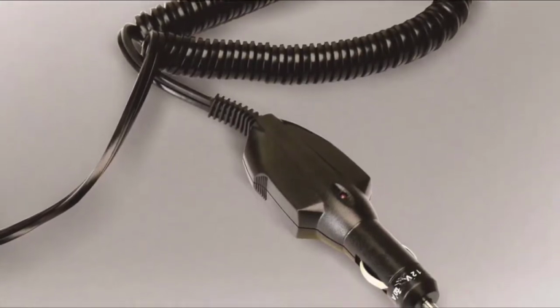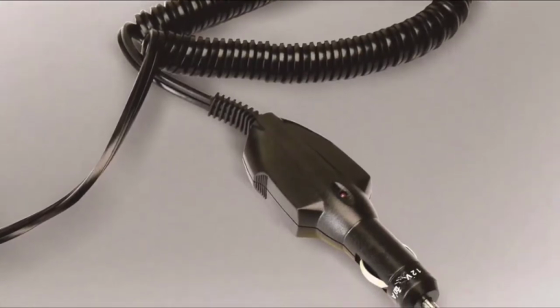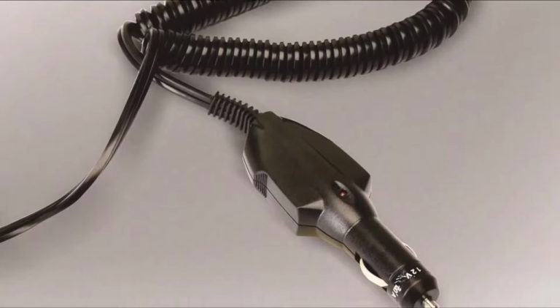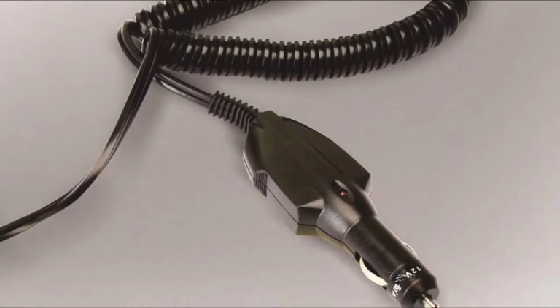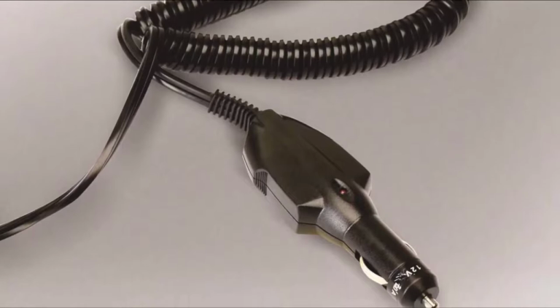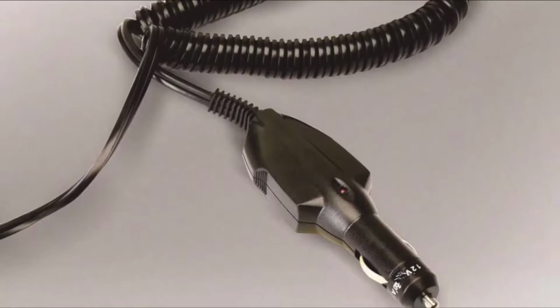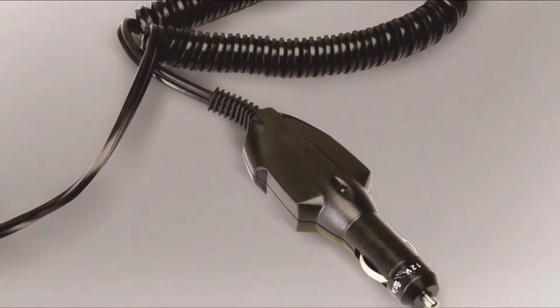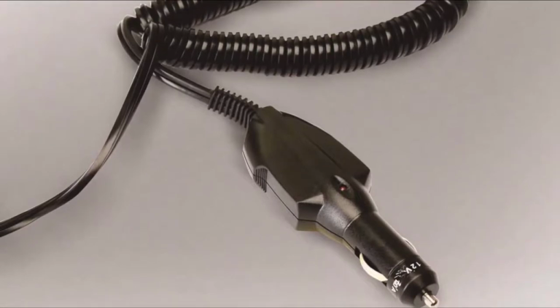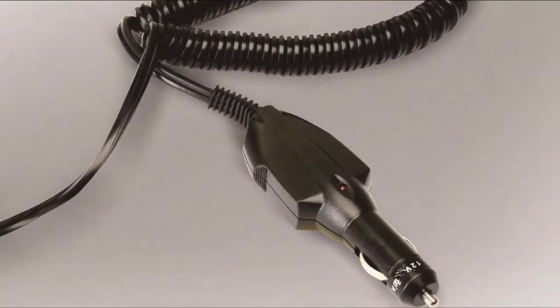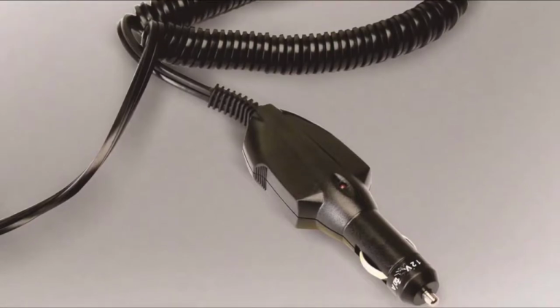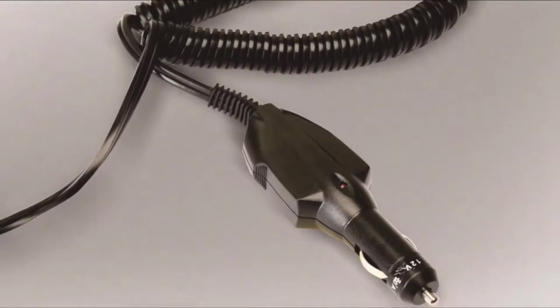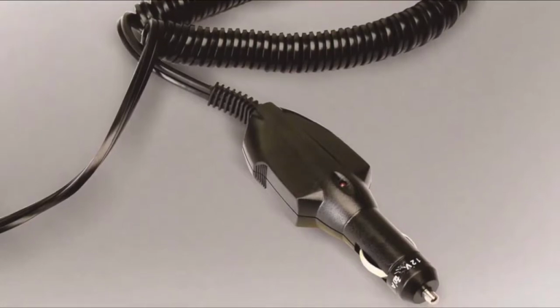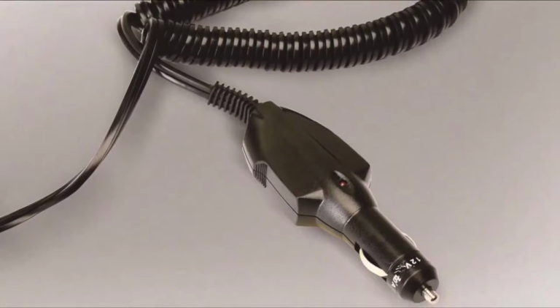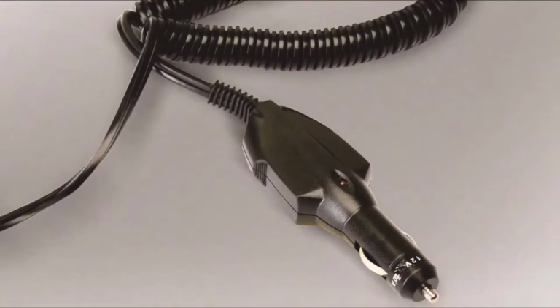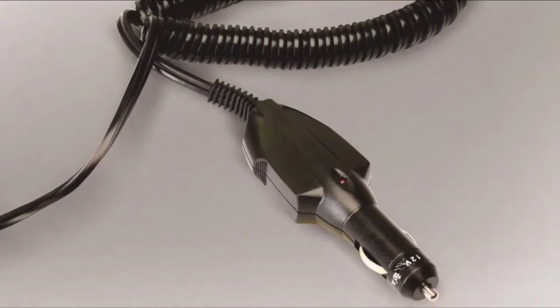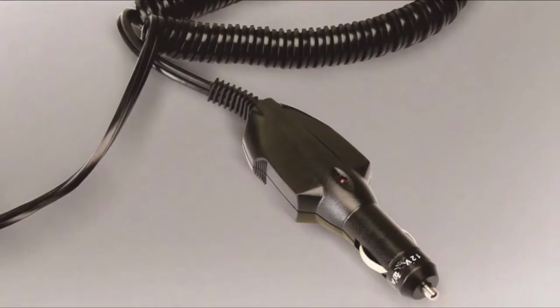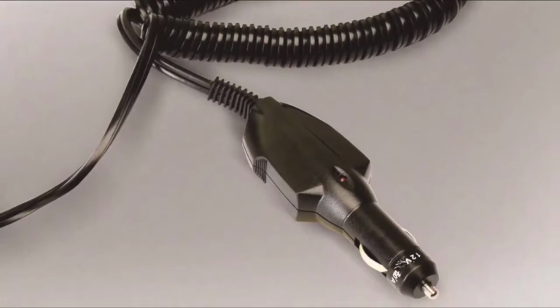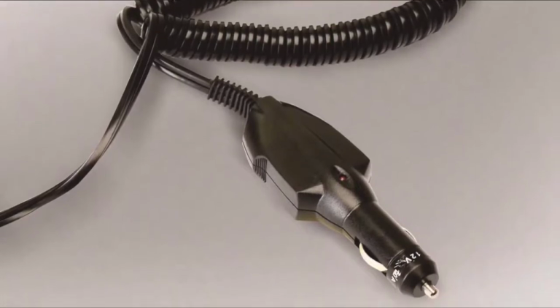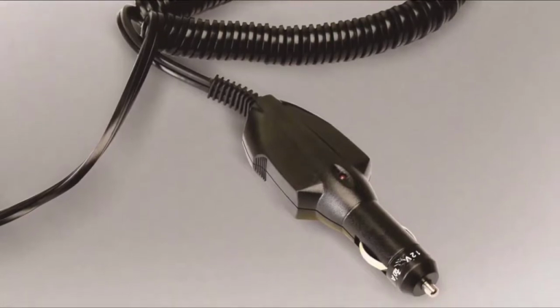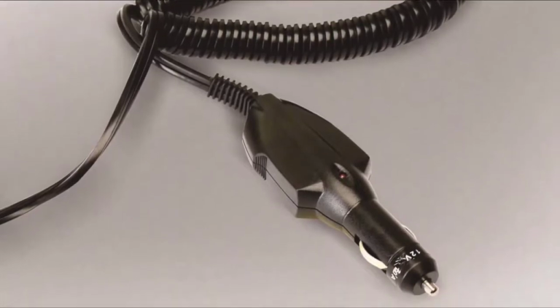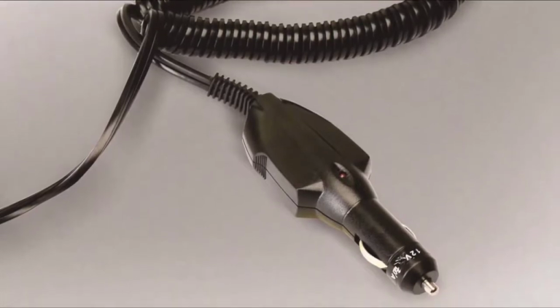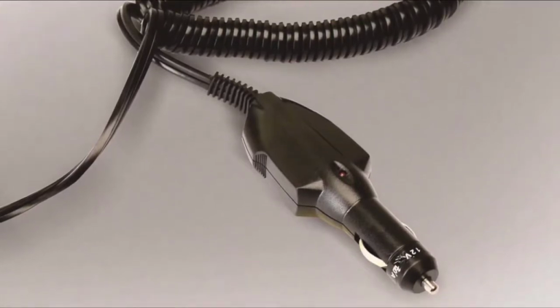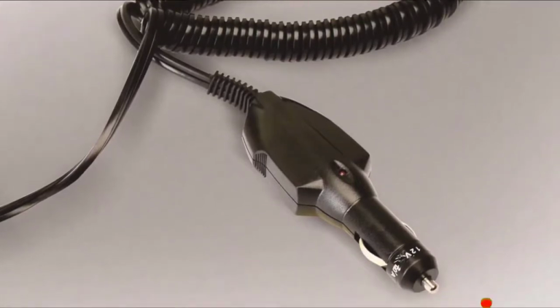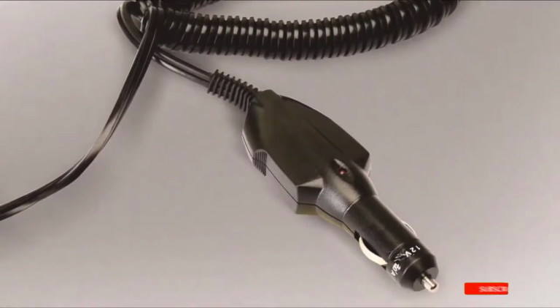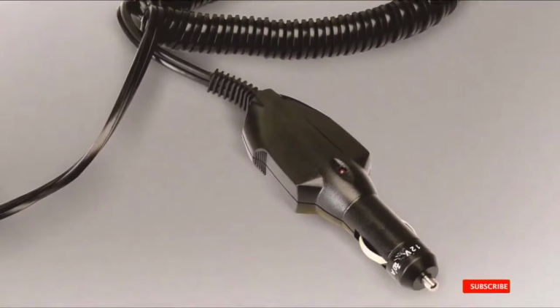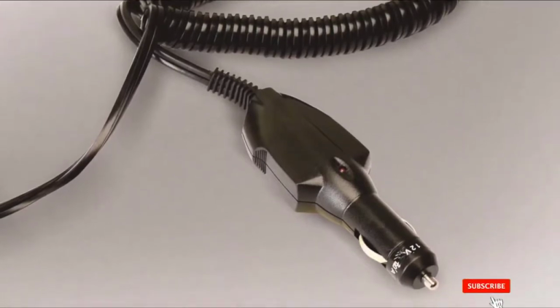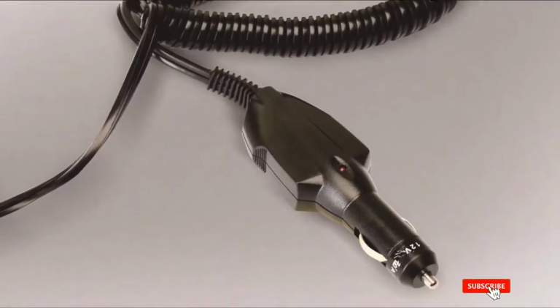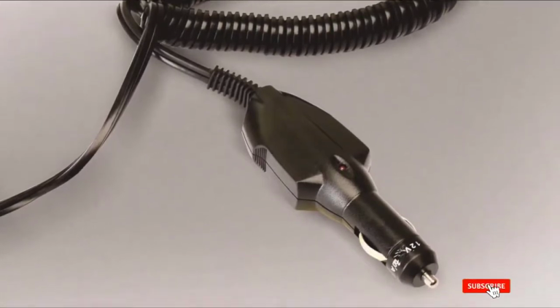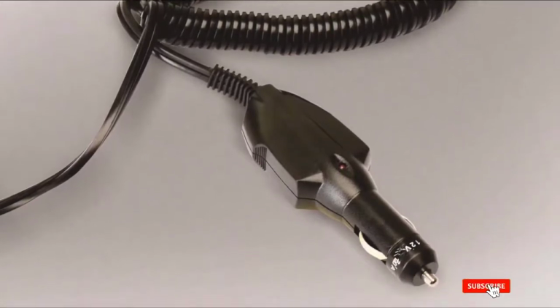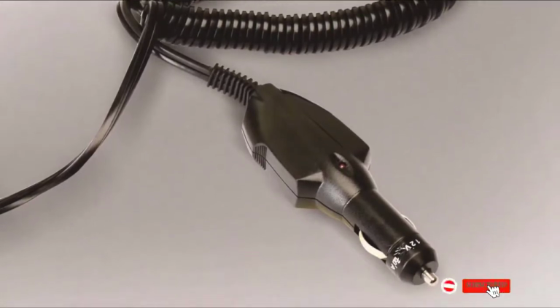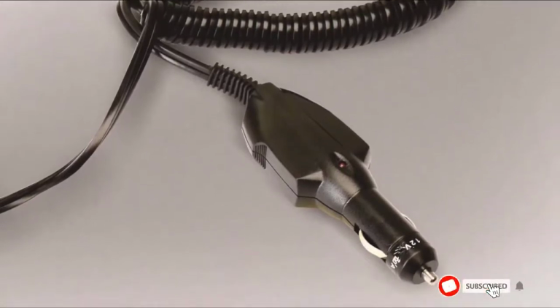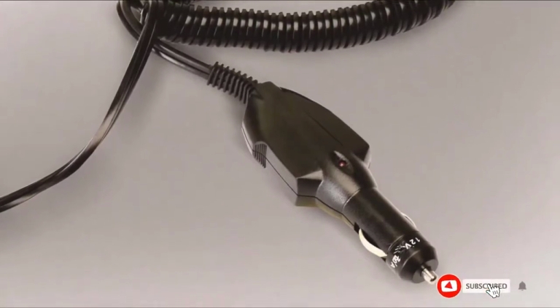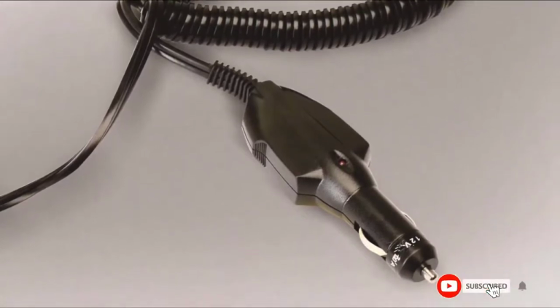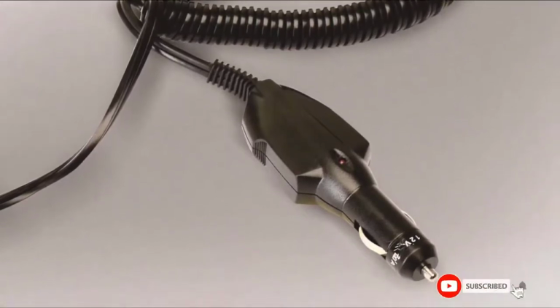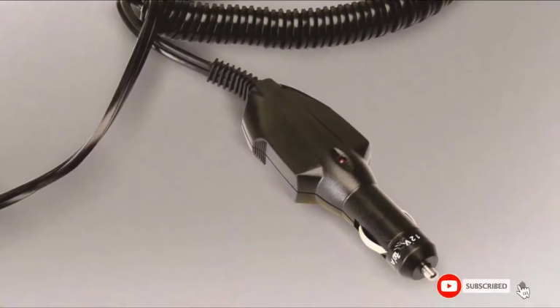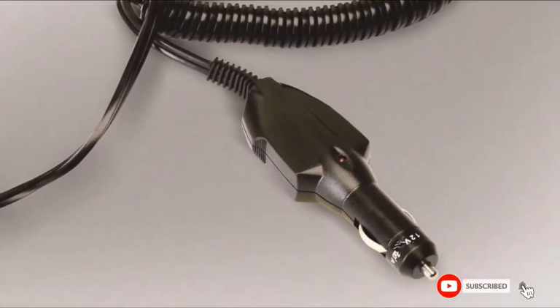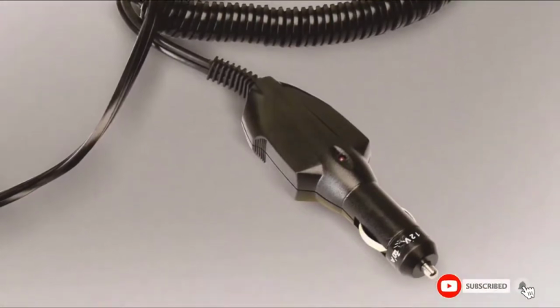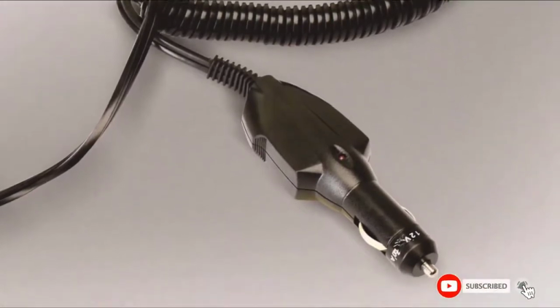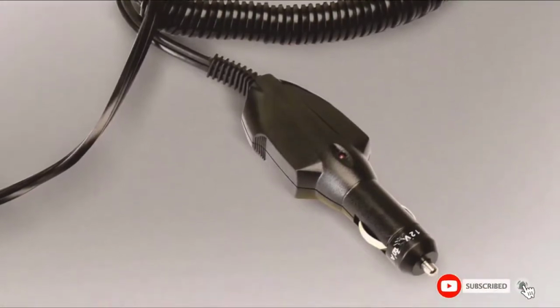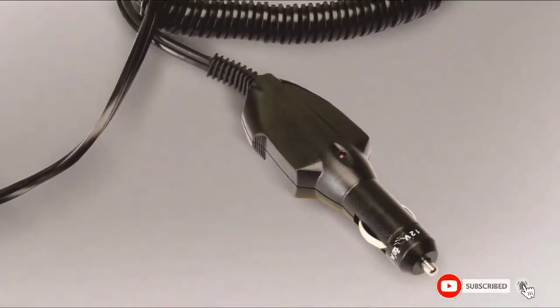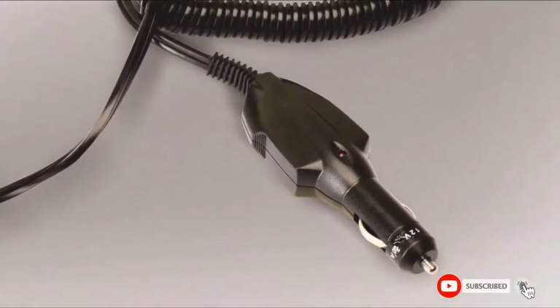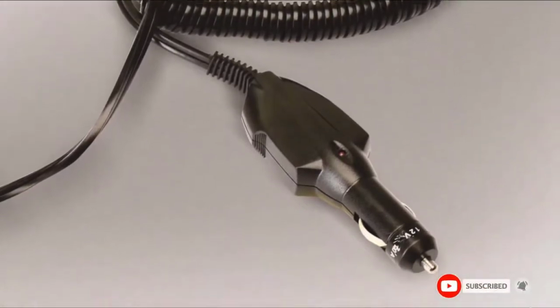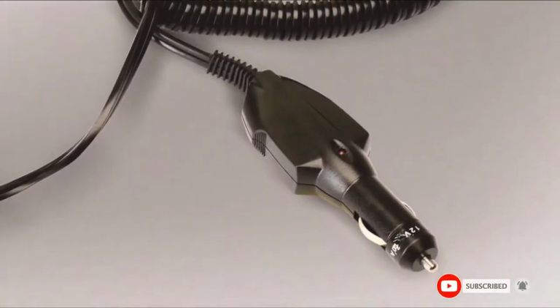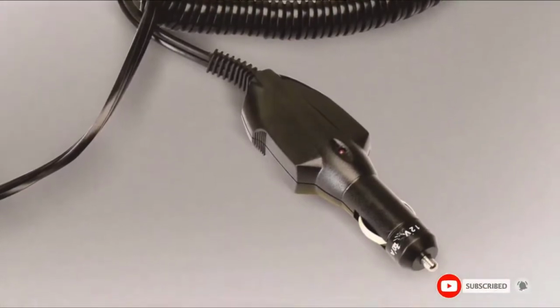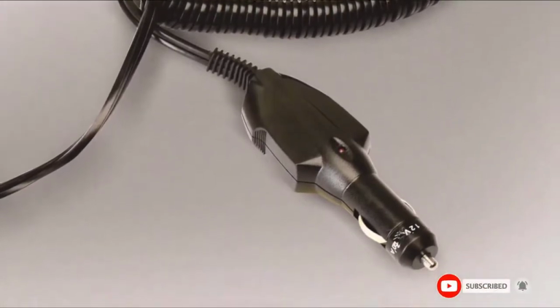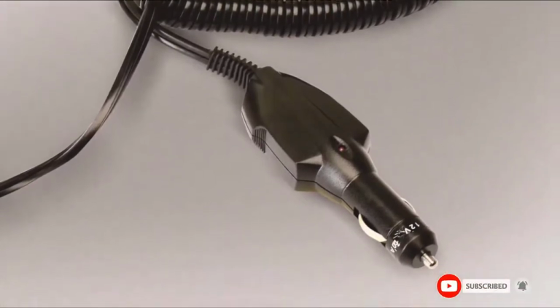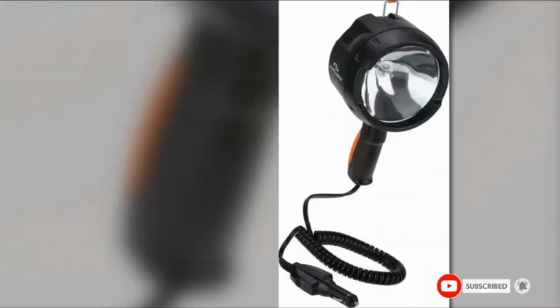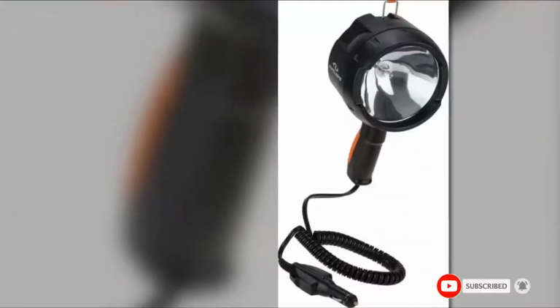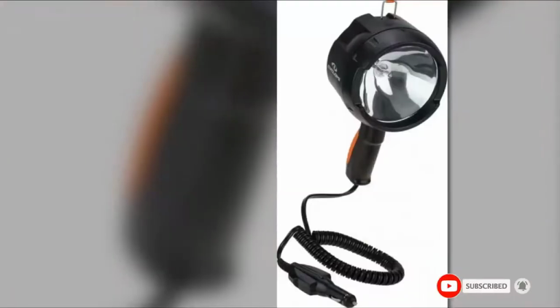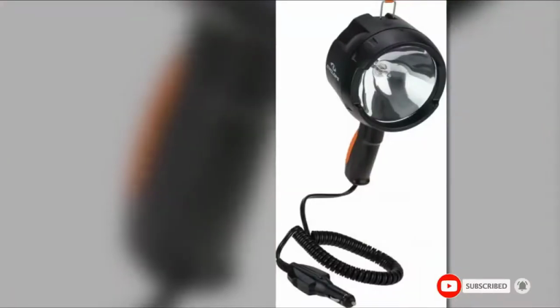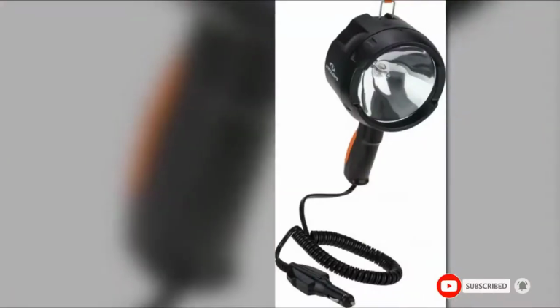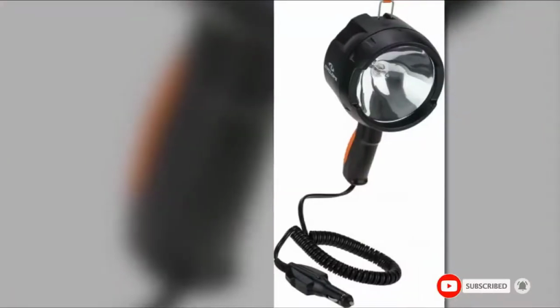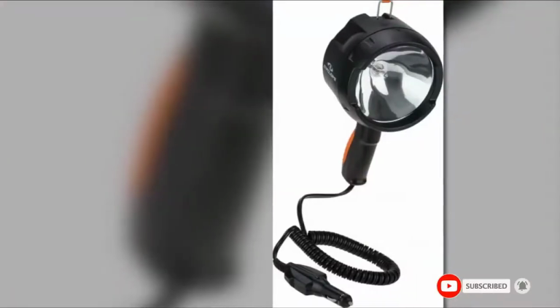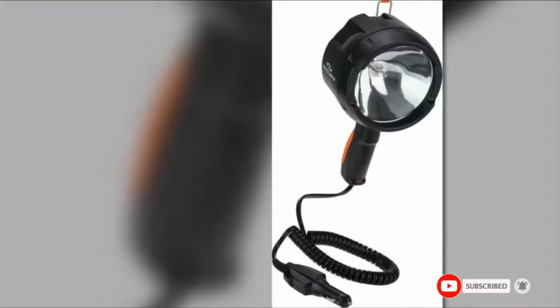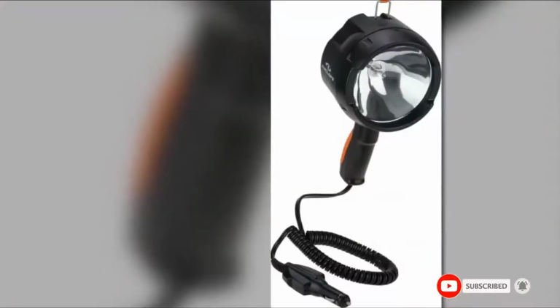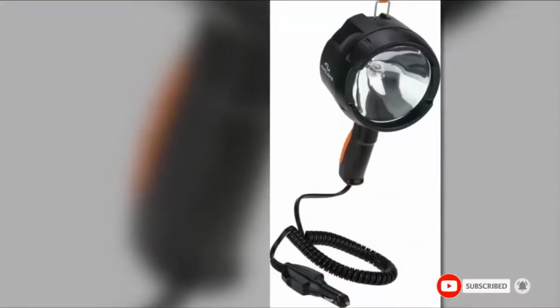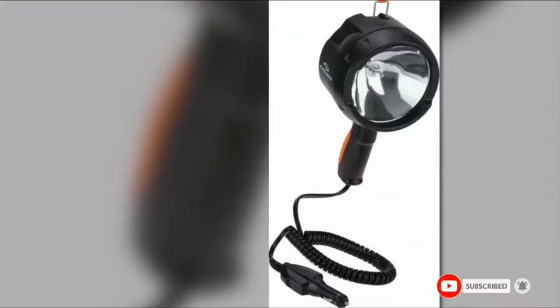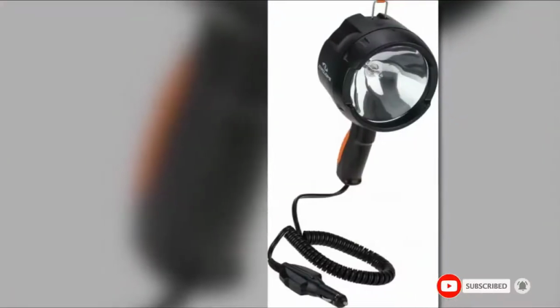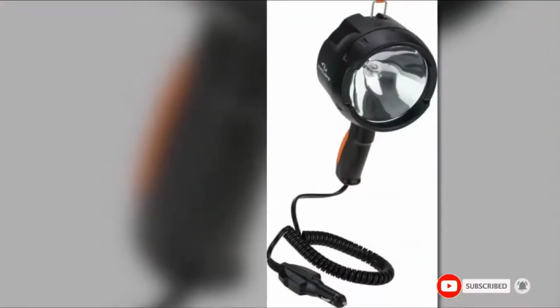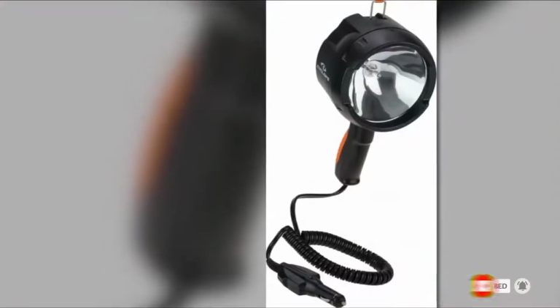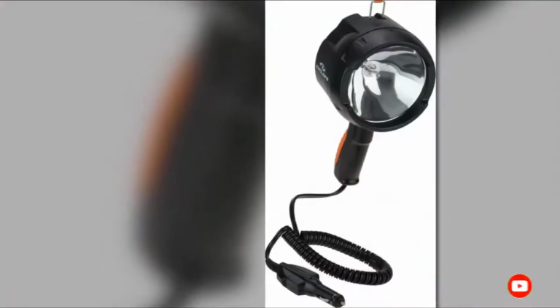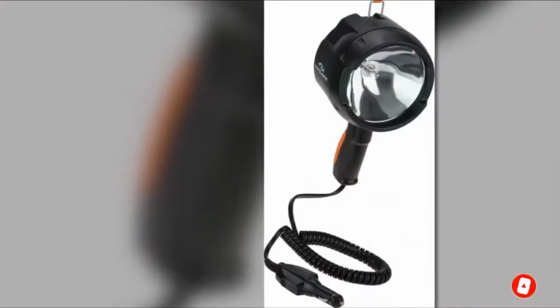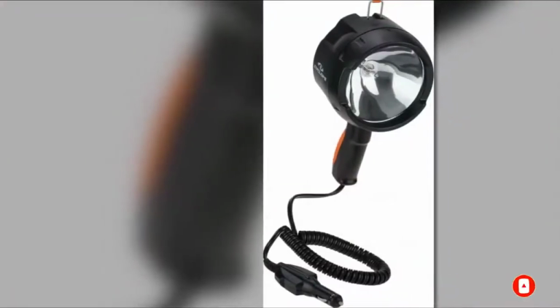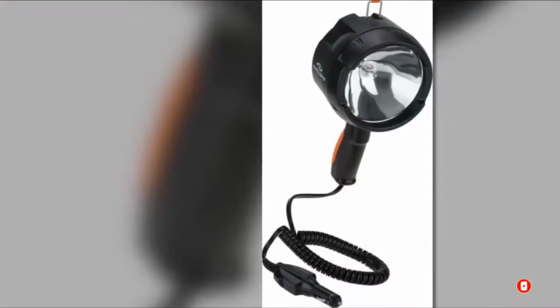If you want to know the latest price of the Cyclops spotlight HS1400 12 volt, check the description box below.